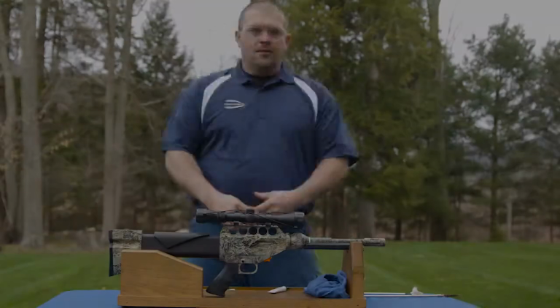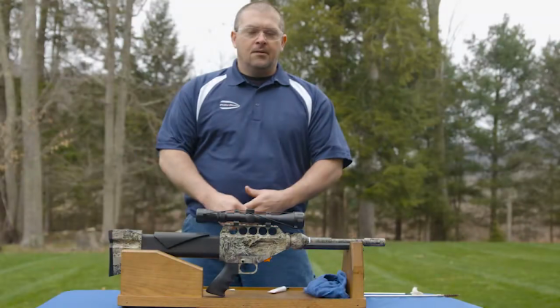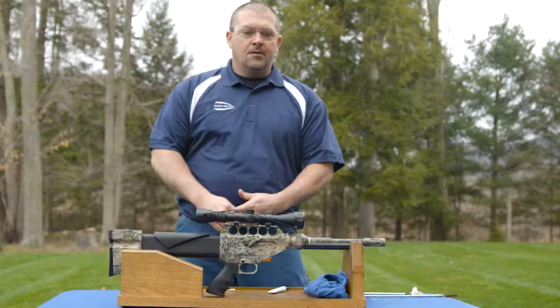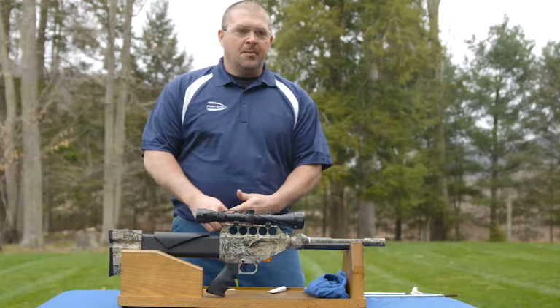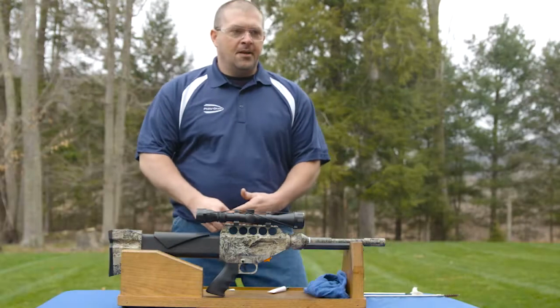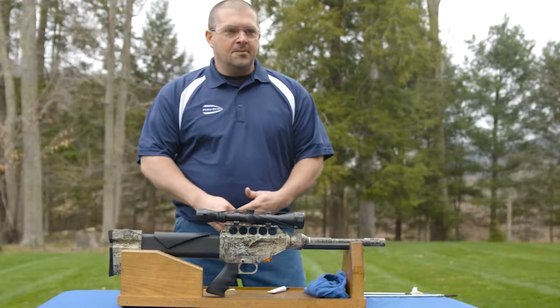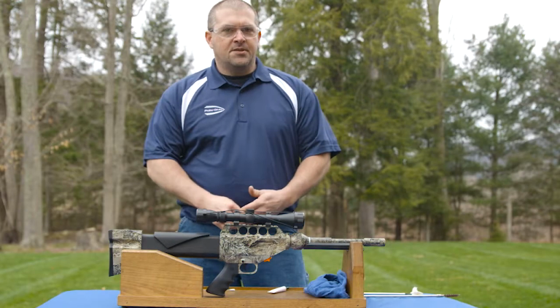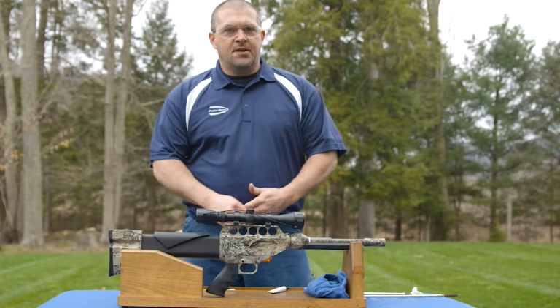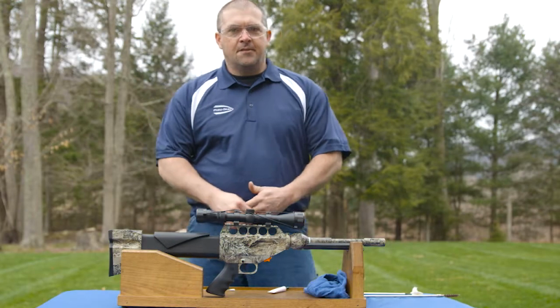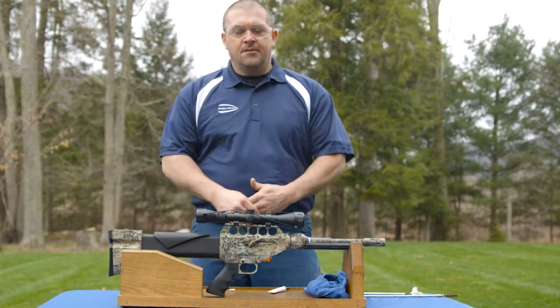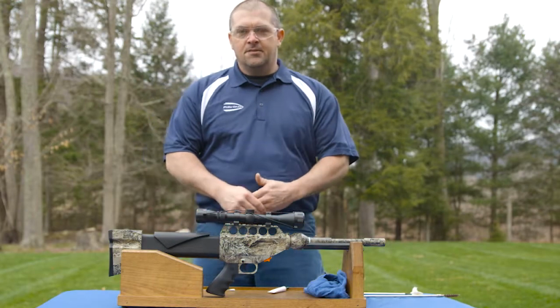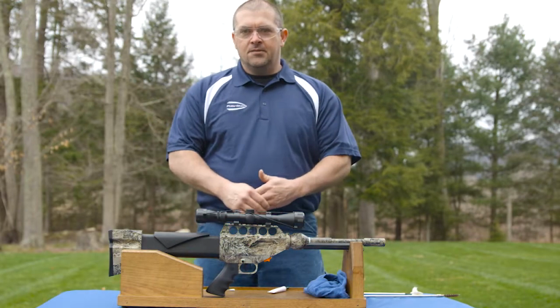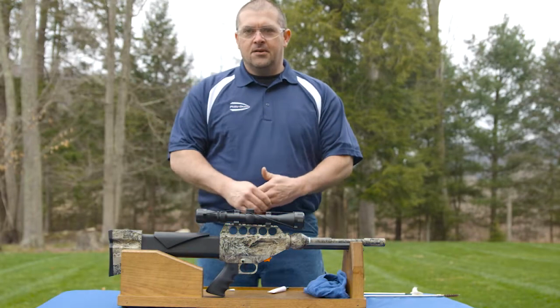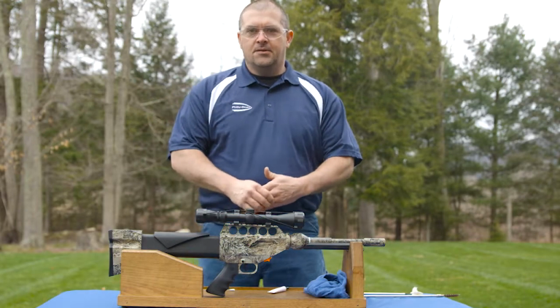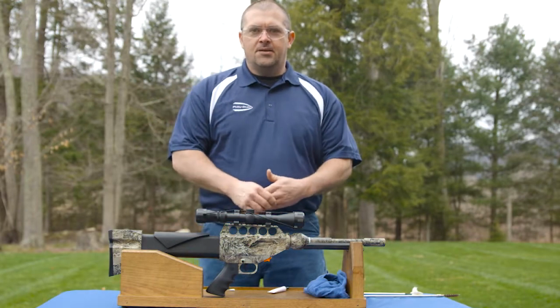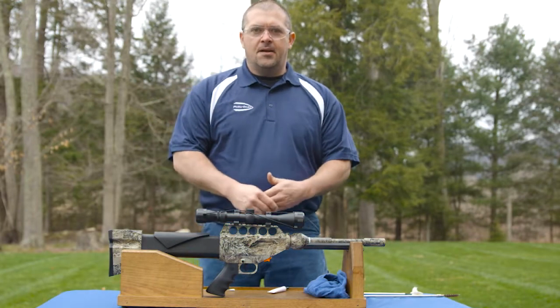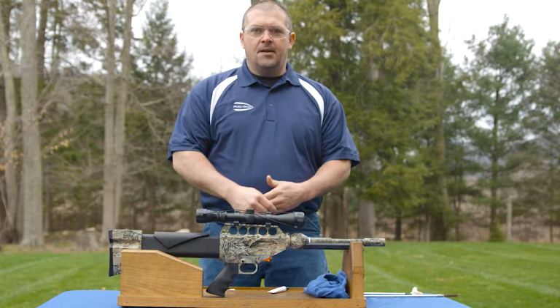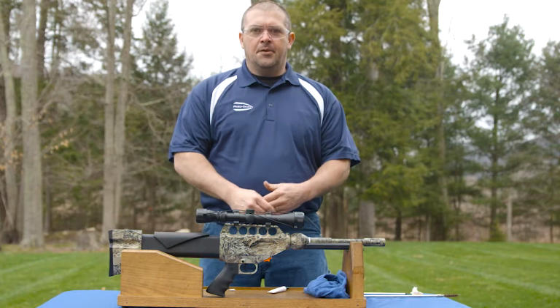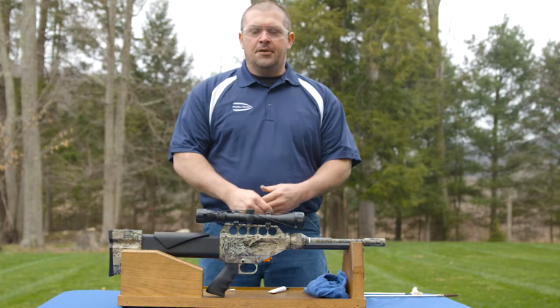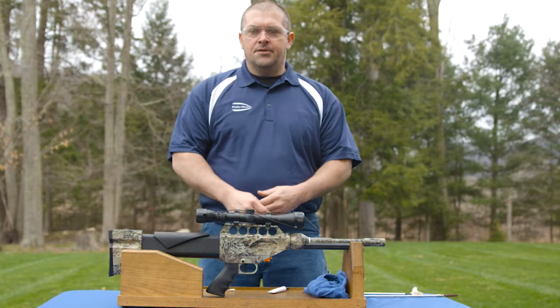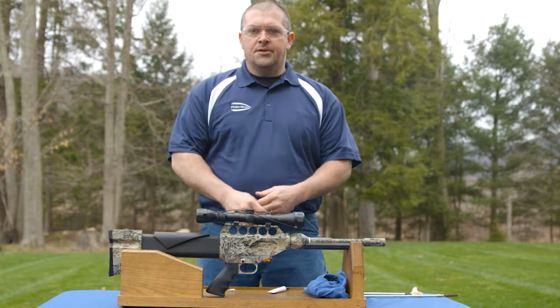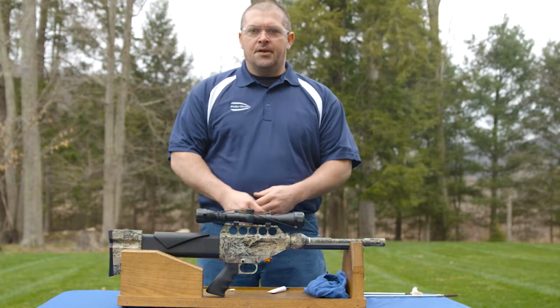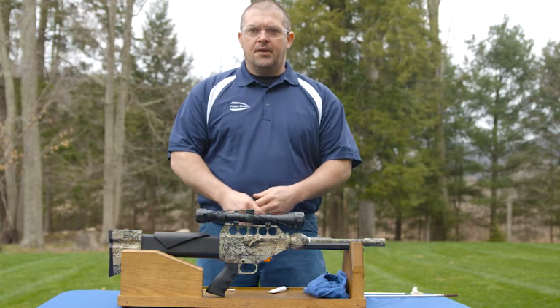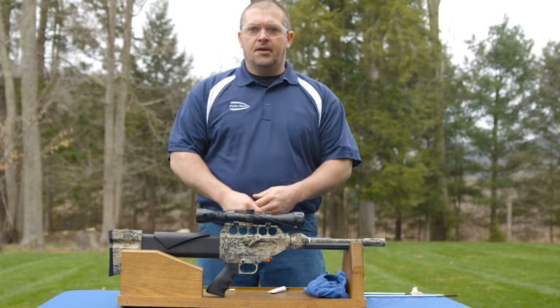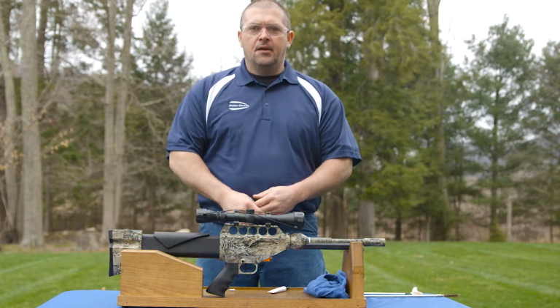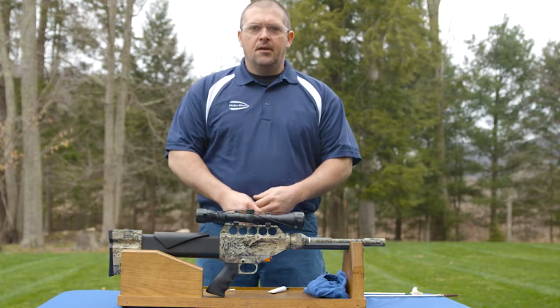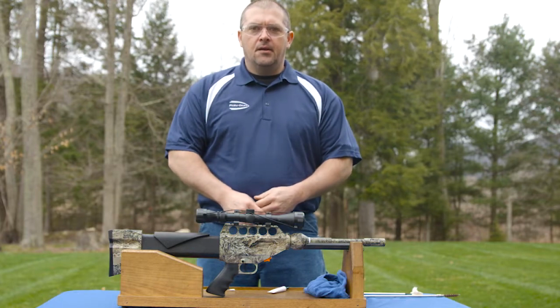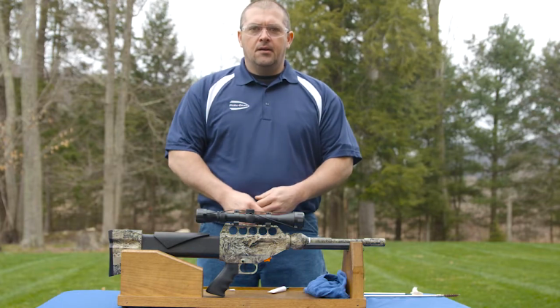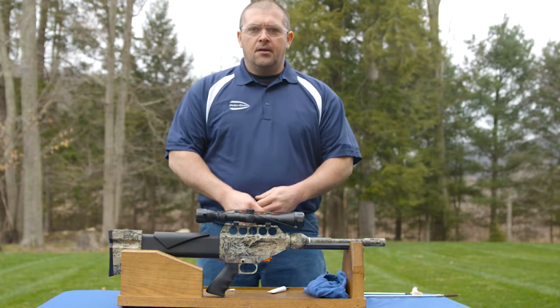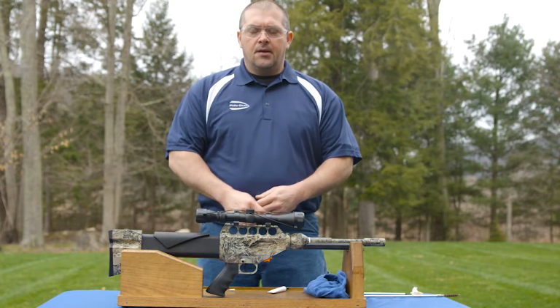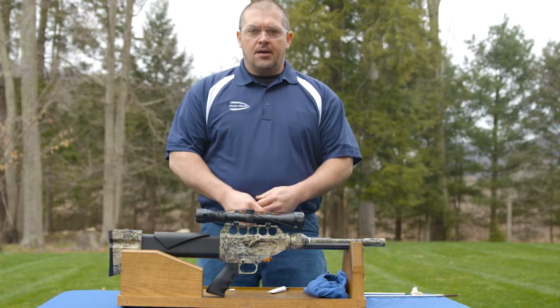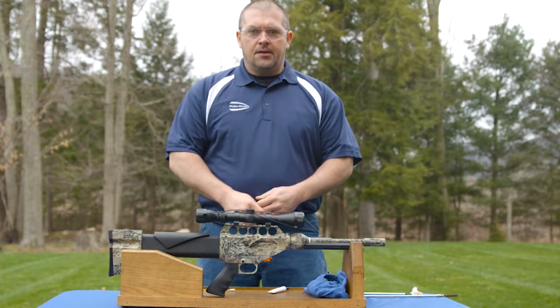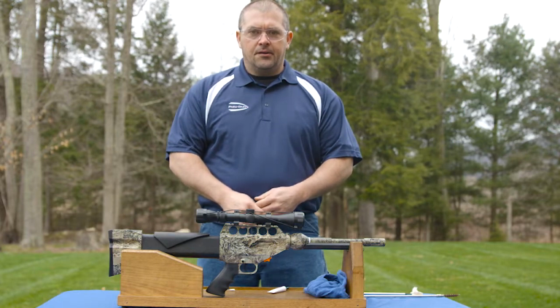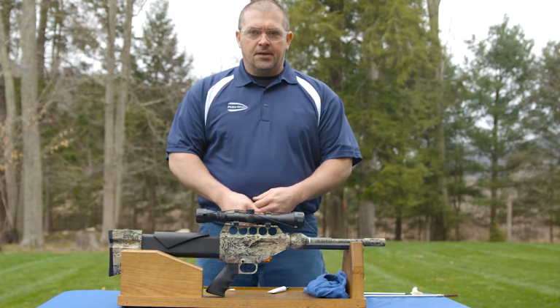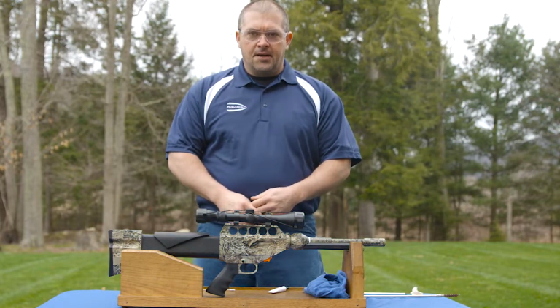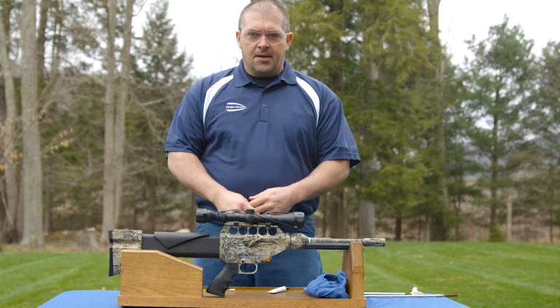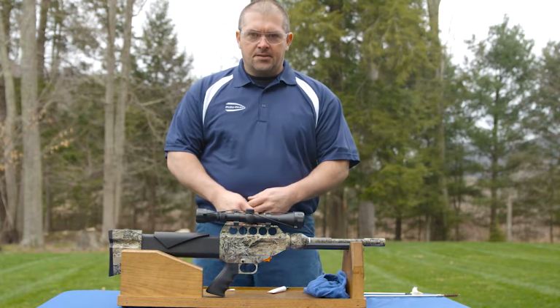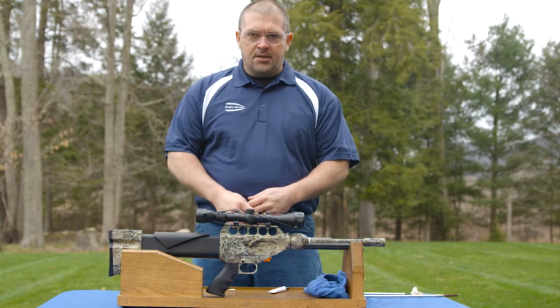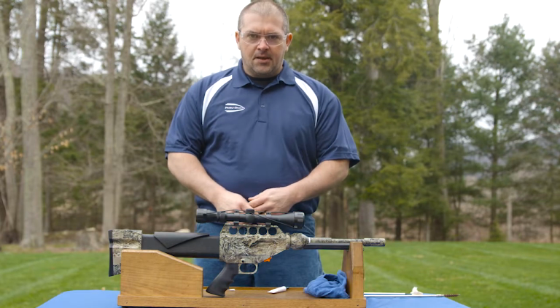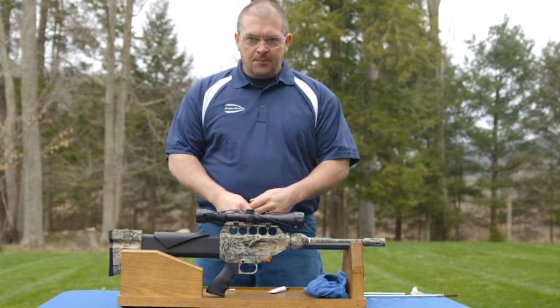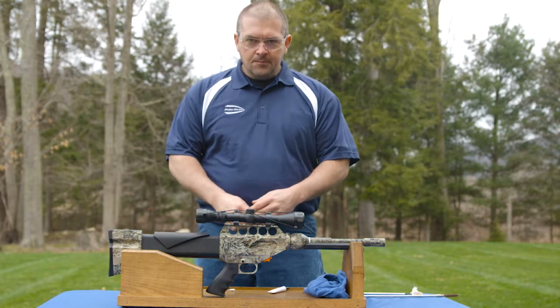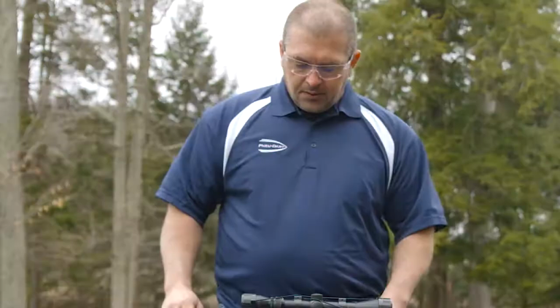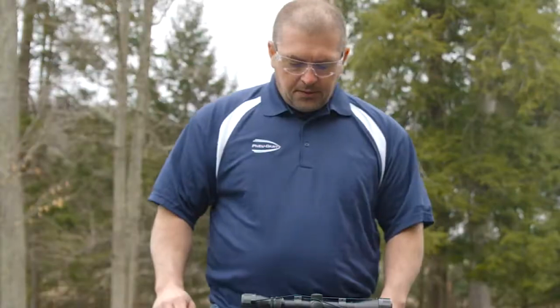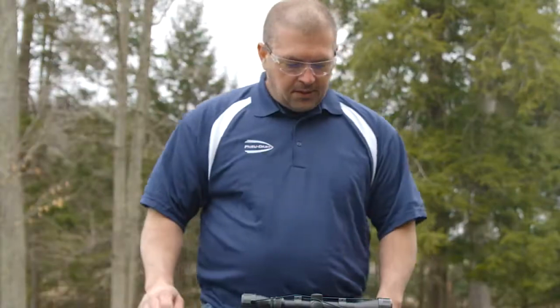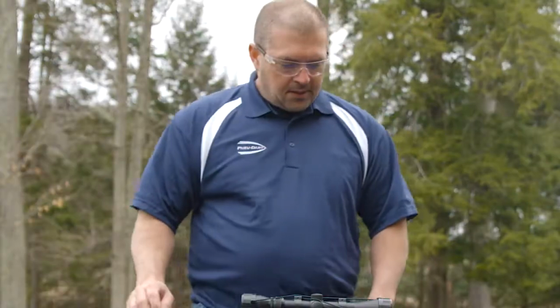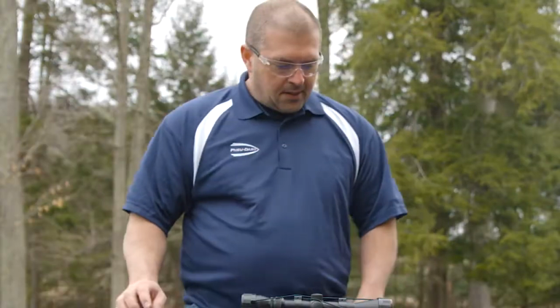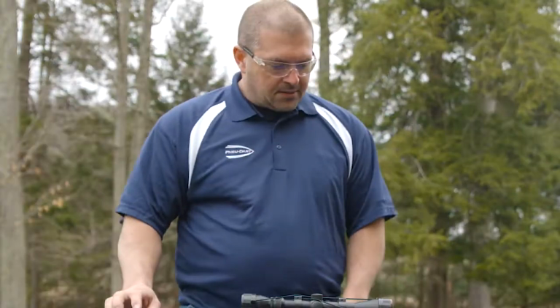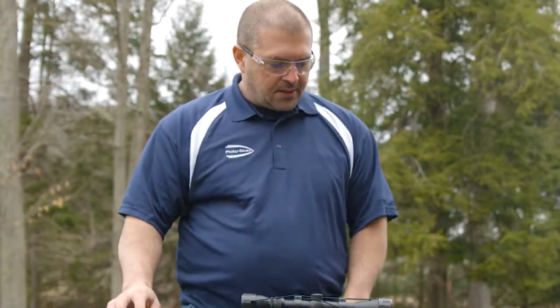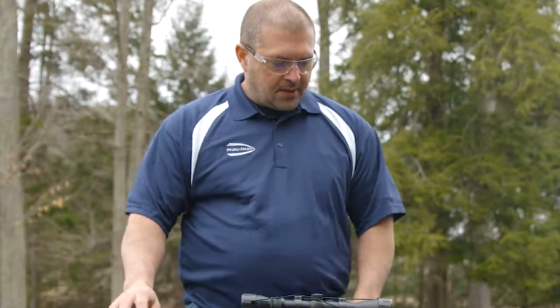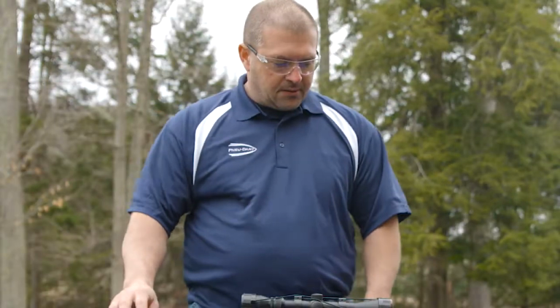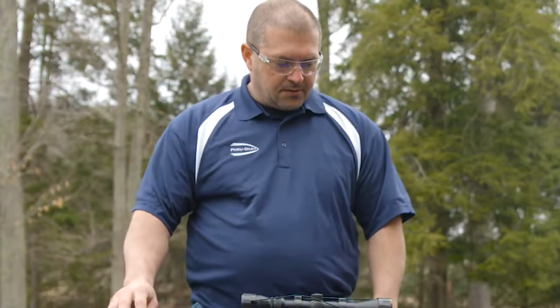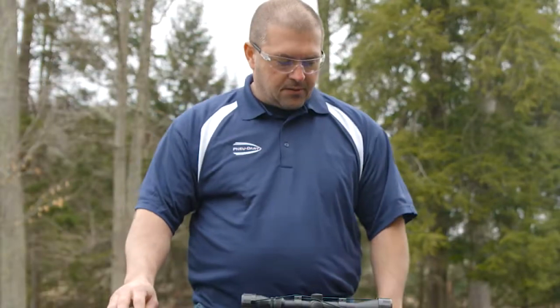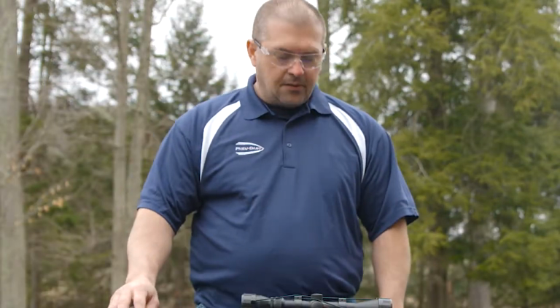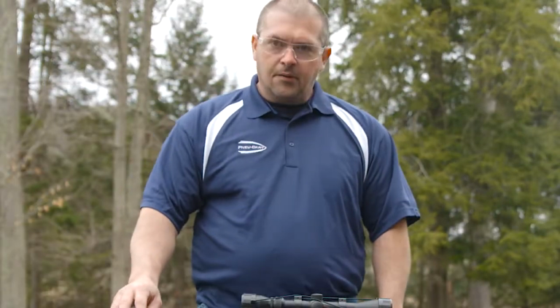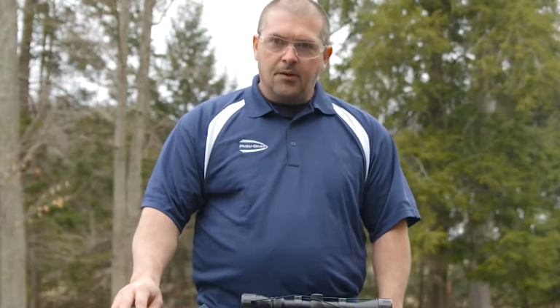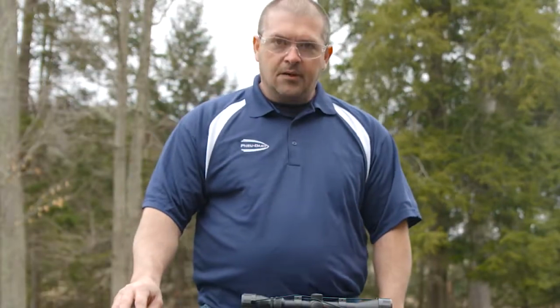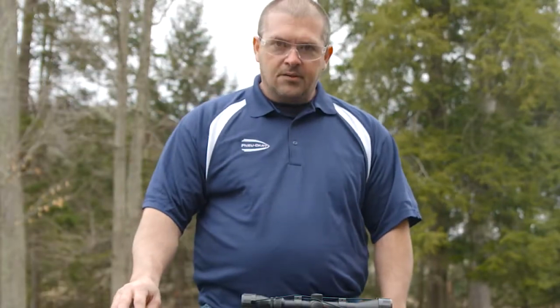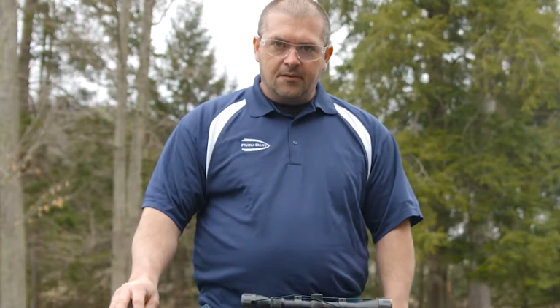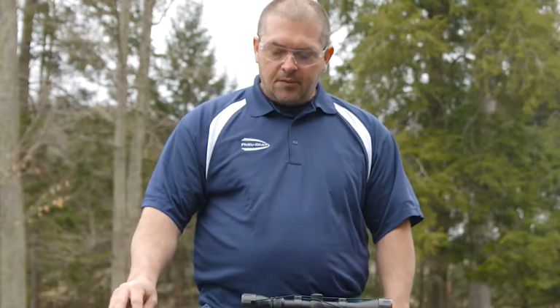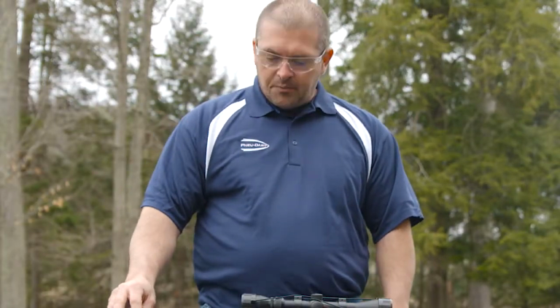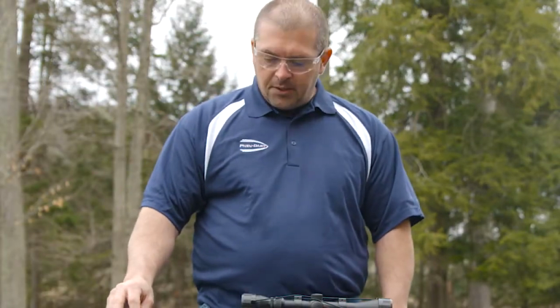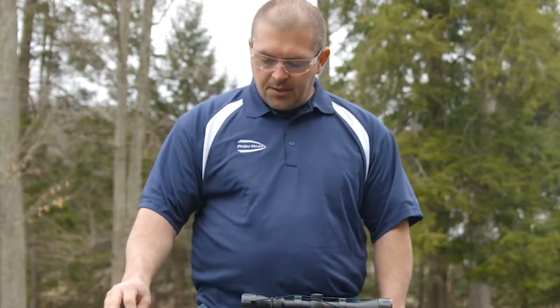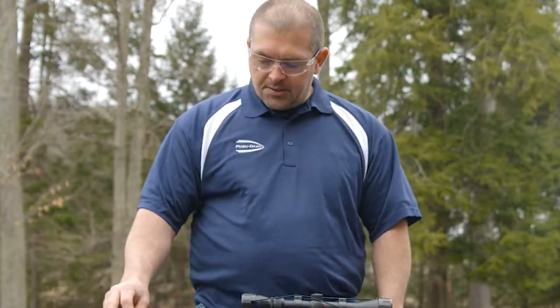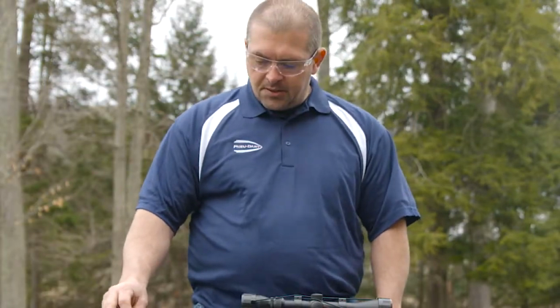Hello, my name is Kevin. Today I'm going to show you how to clean an X-Cal. Cleaning the X-Cal is relatively pretty easy.